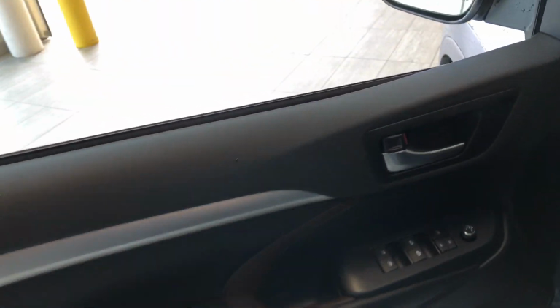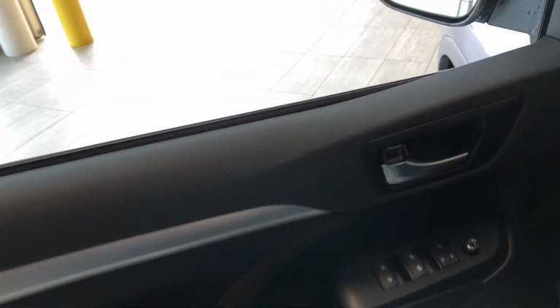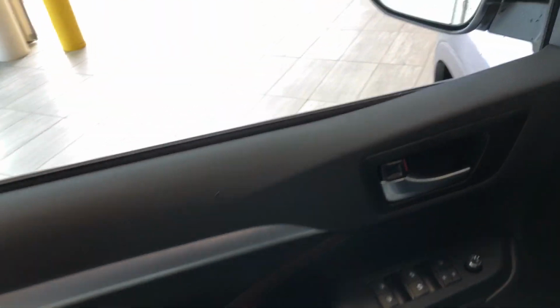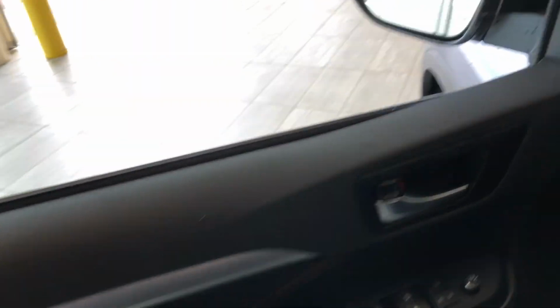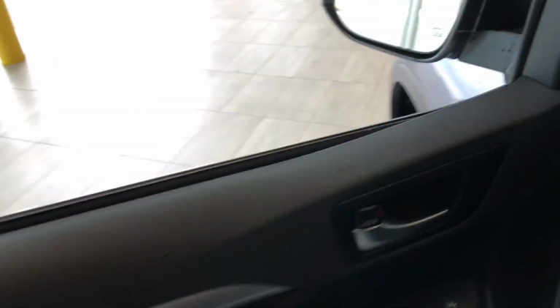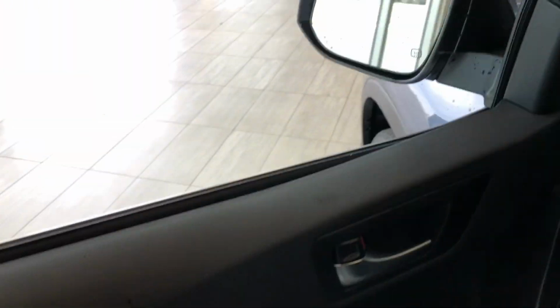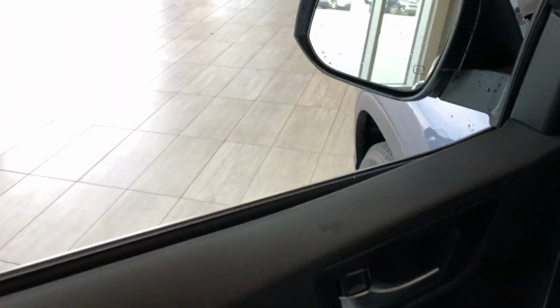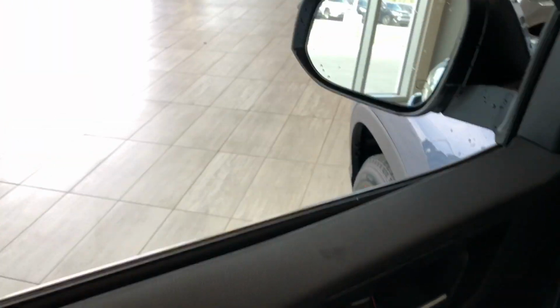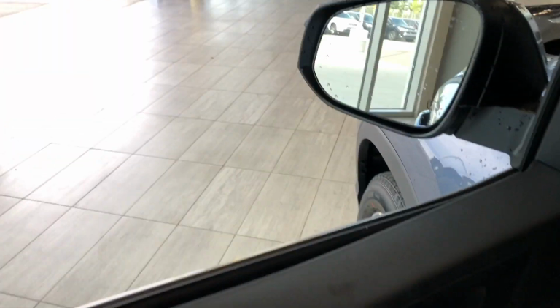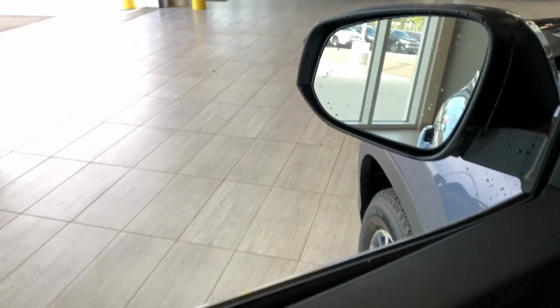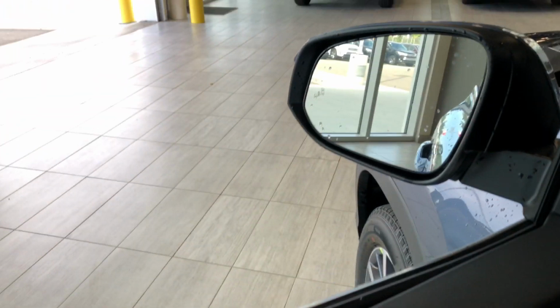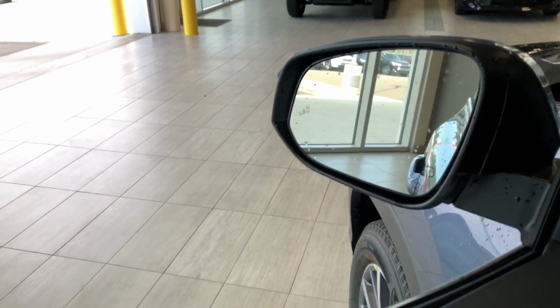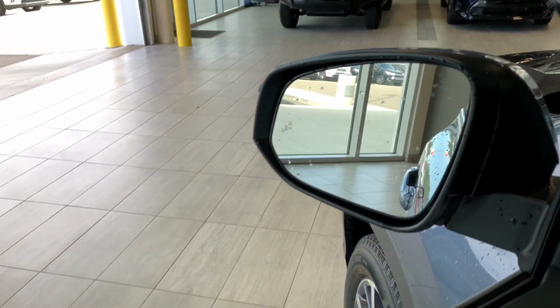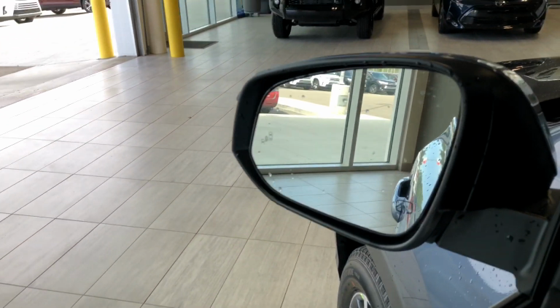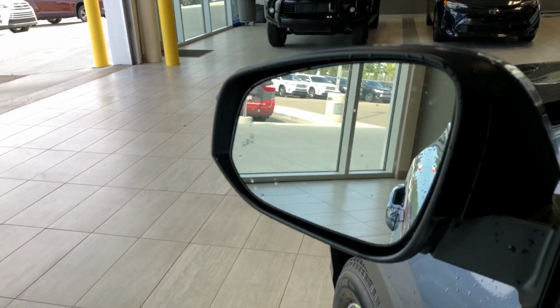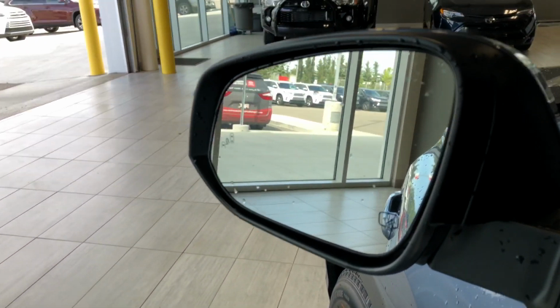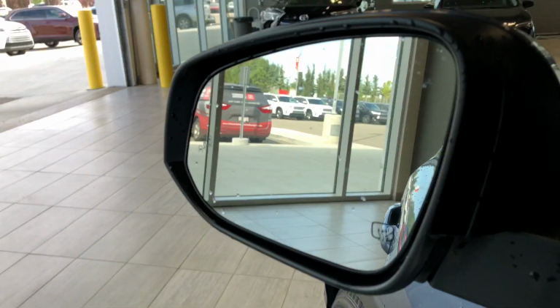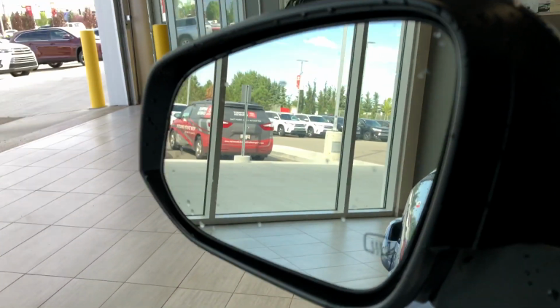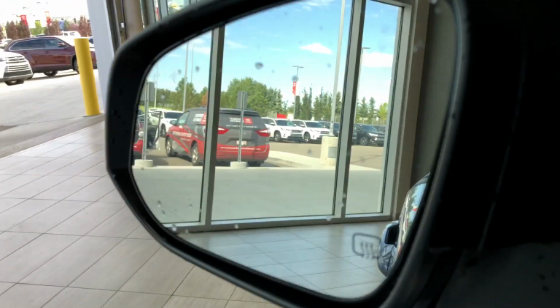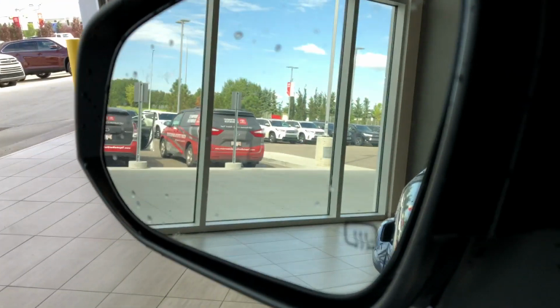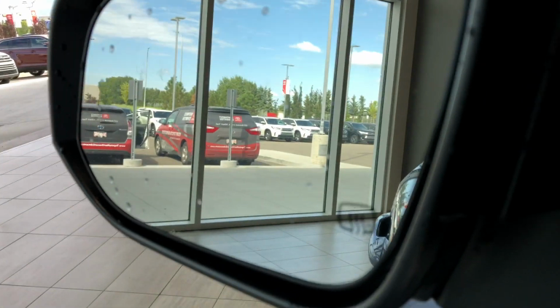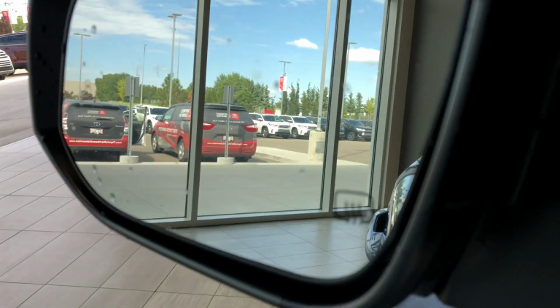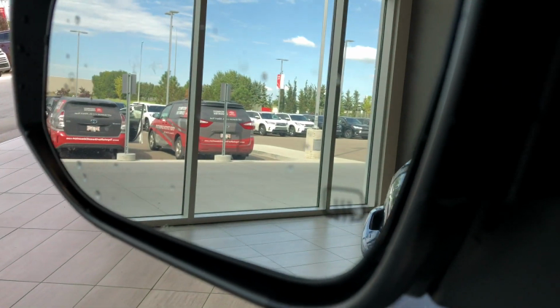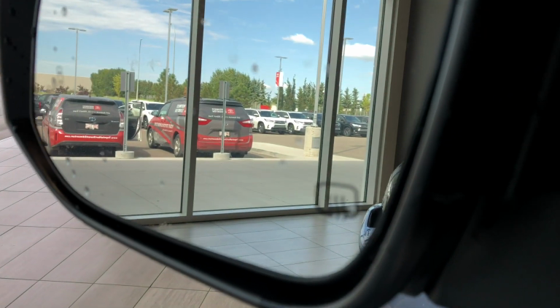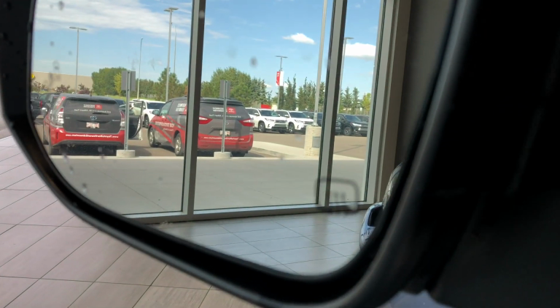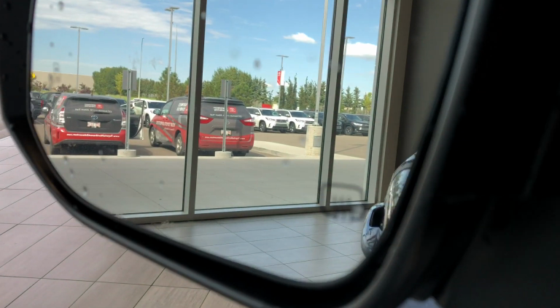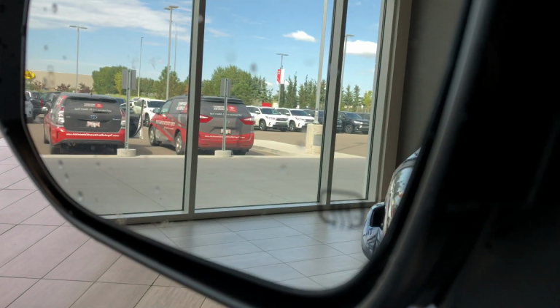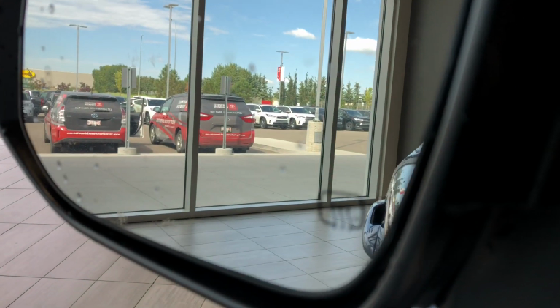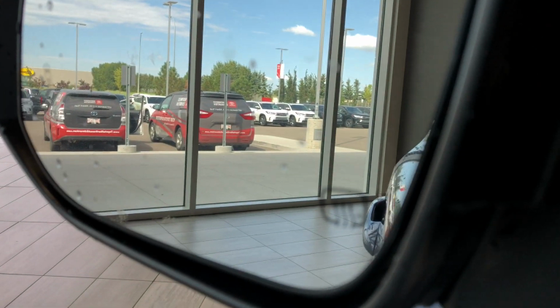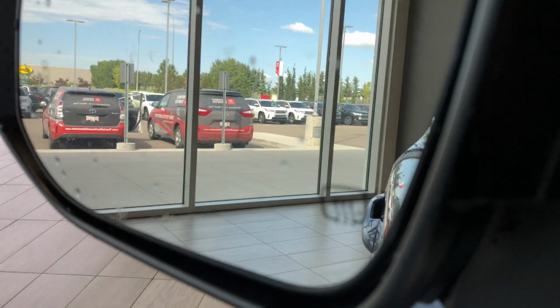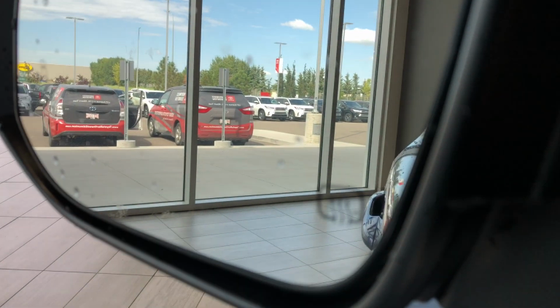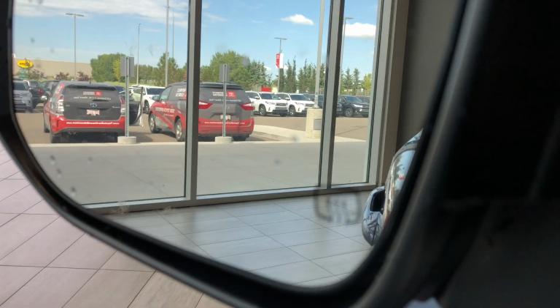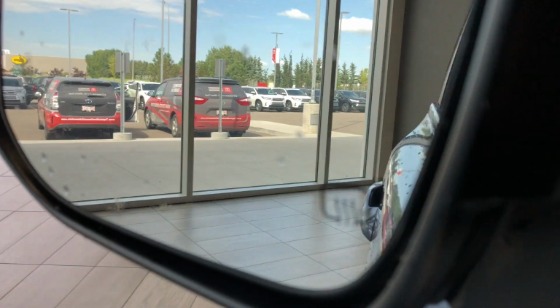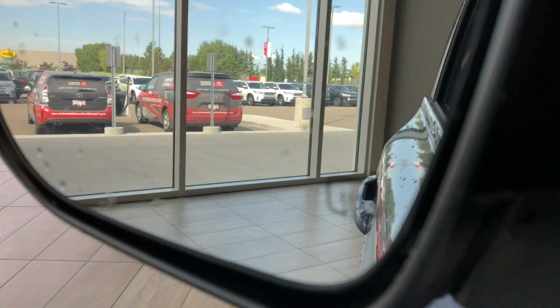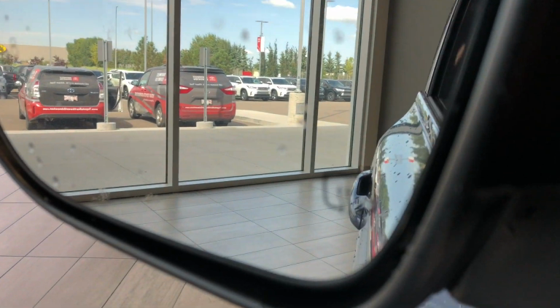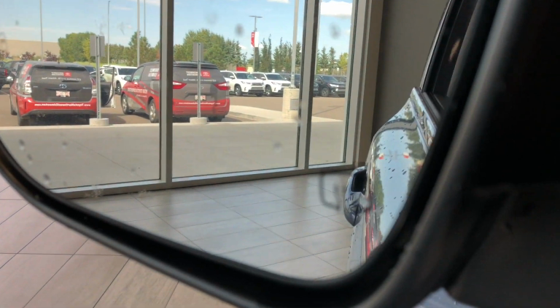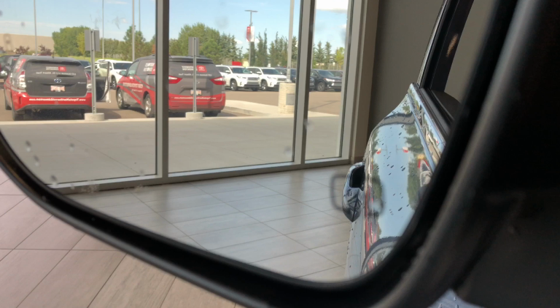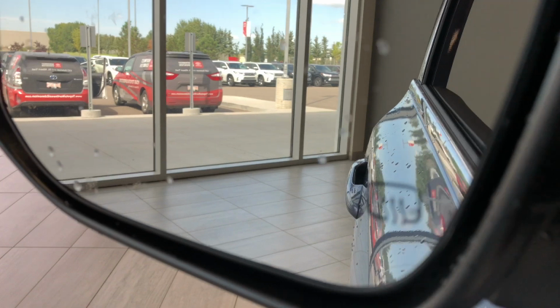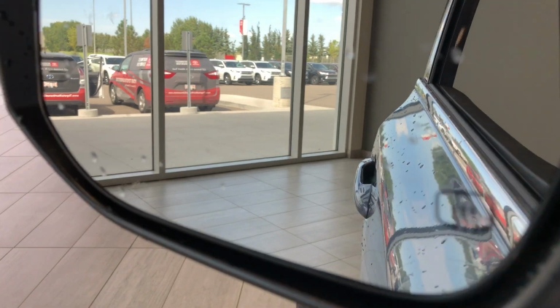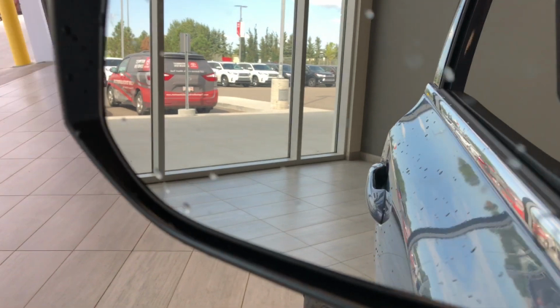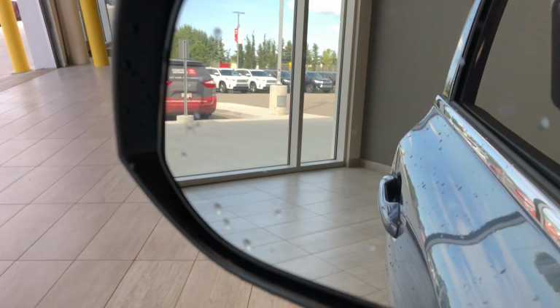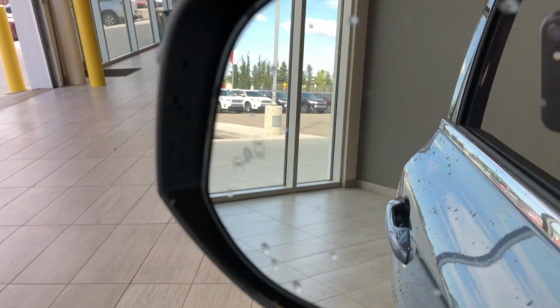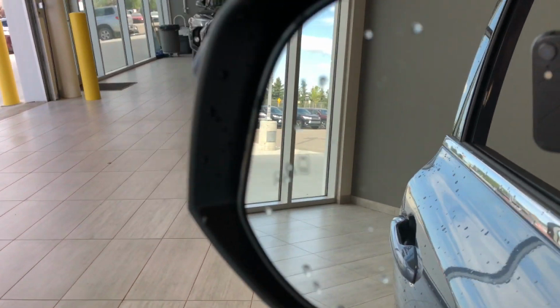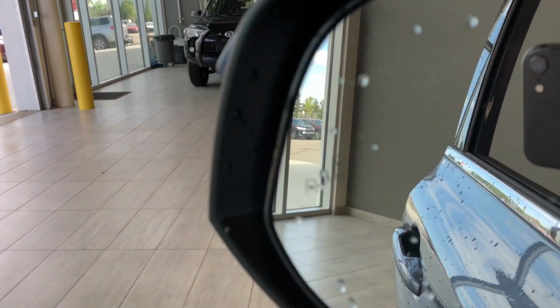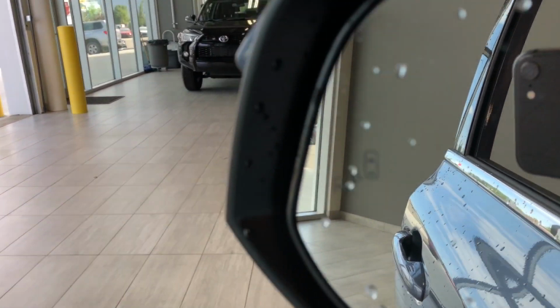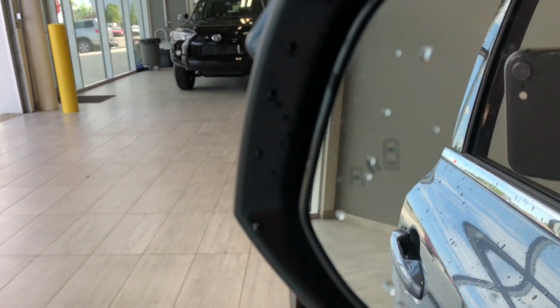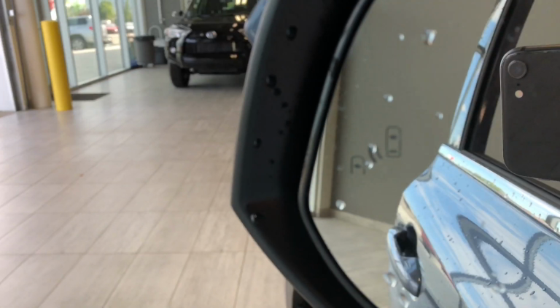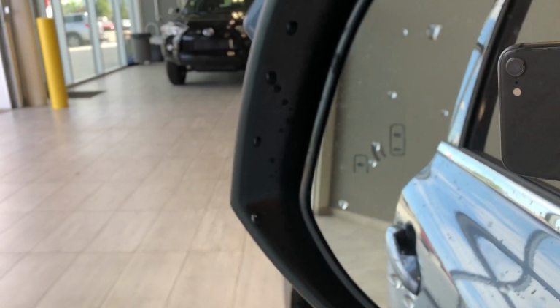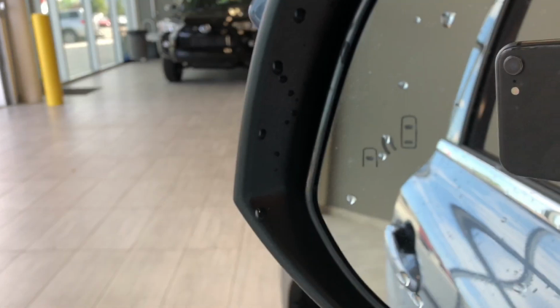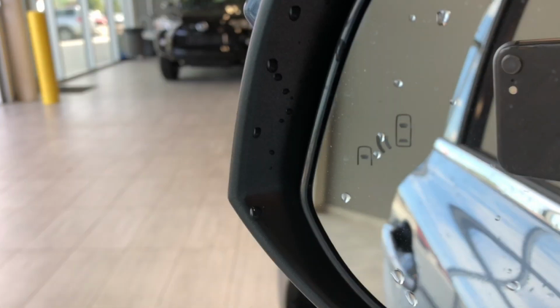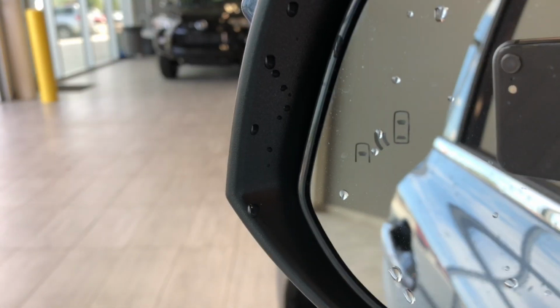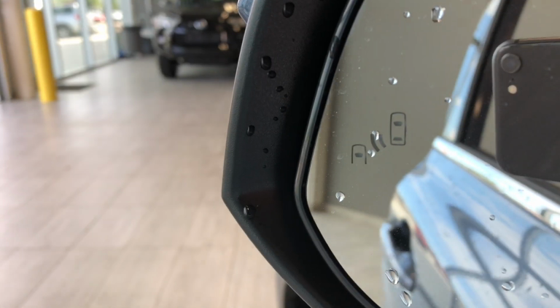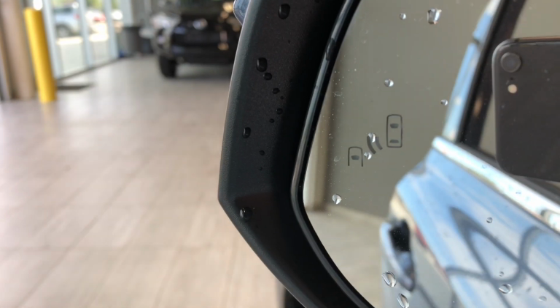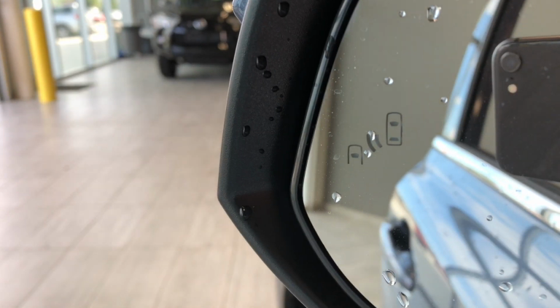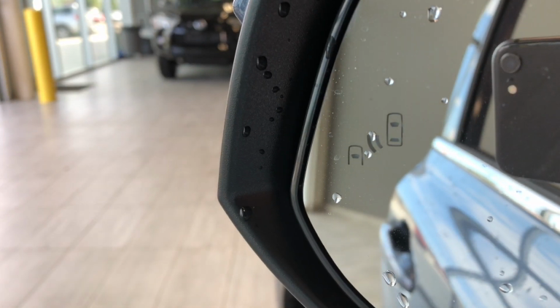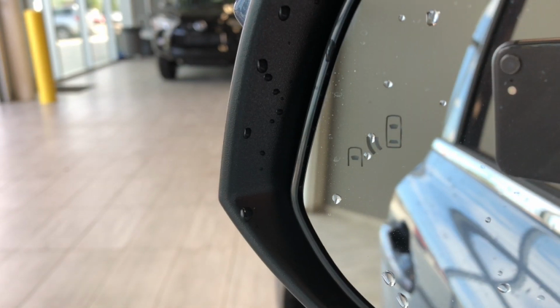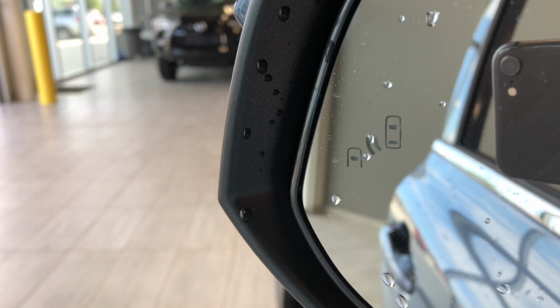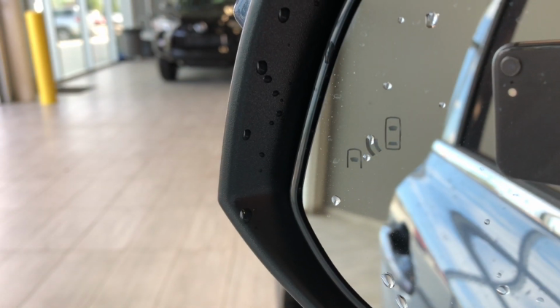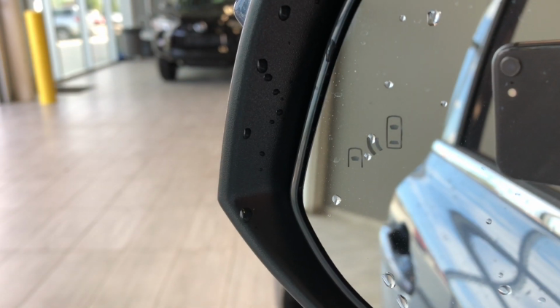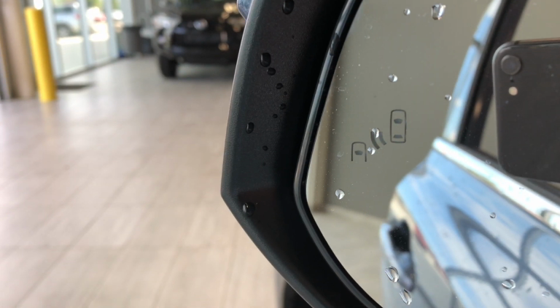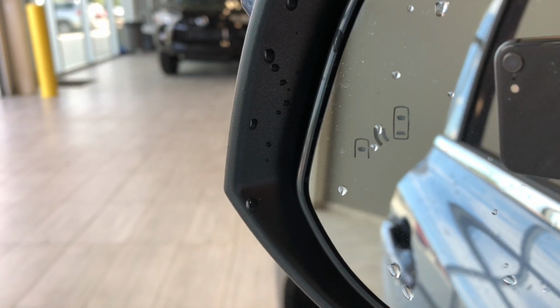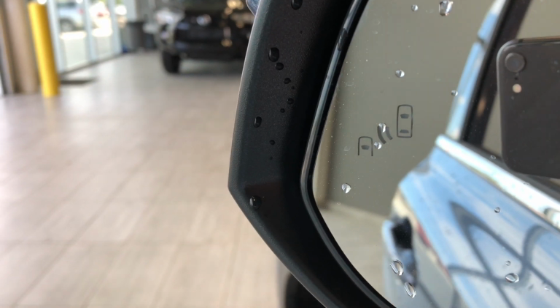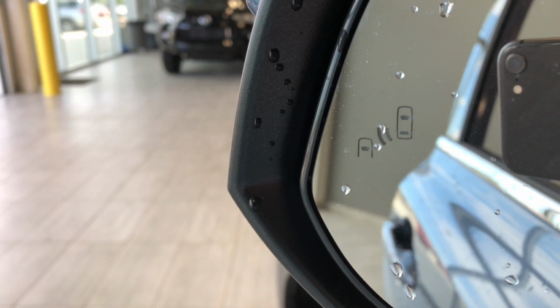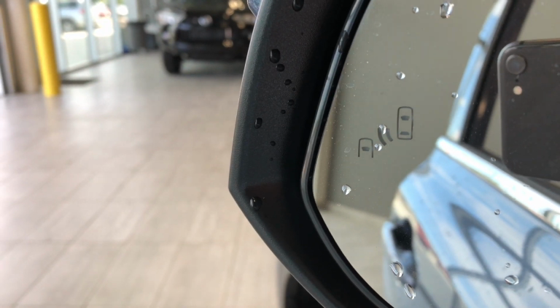Before we look inside, just to quickly show you on the side here — you do have heated mirrors and a blind spot monitoring system with this Highlander.